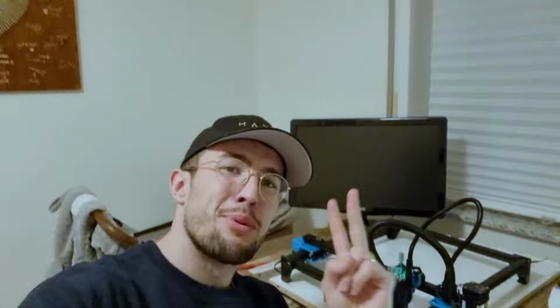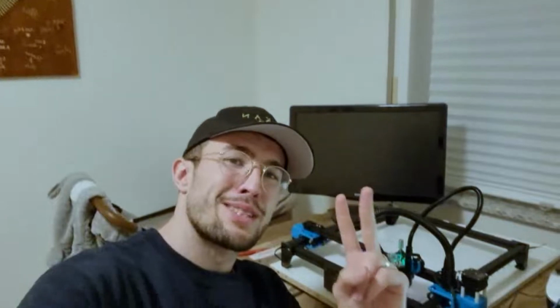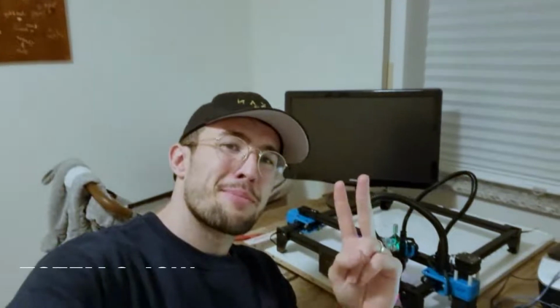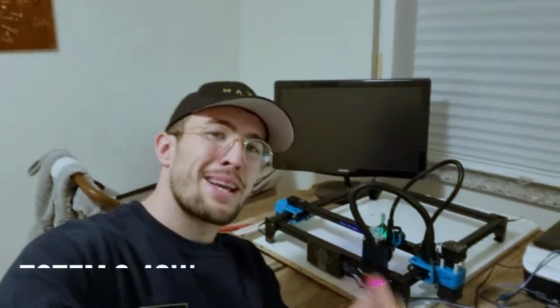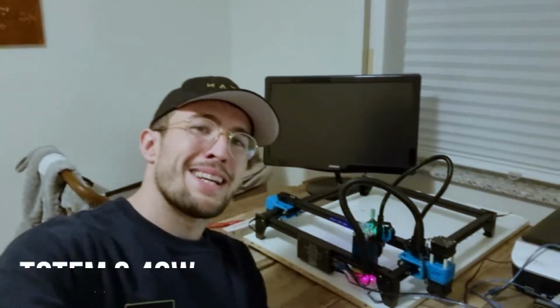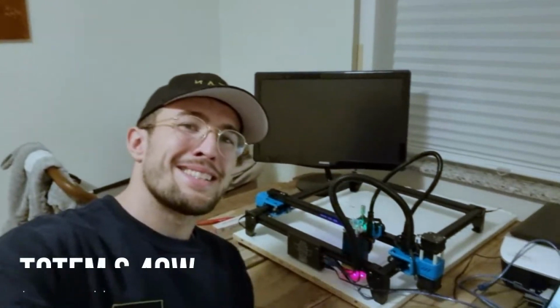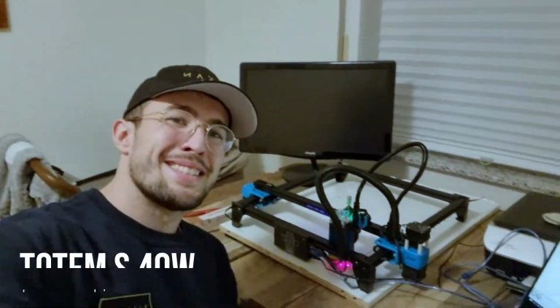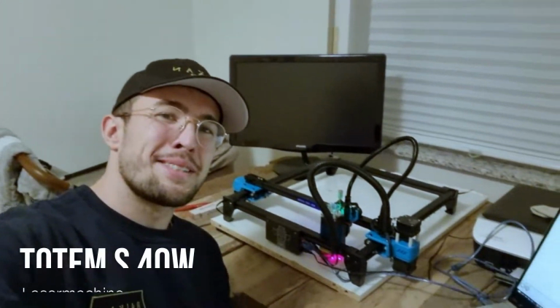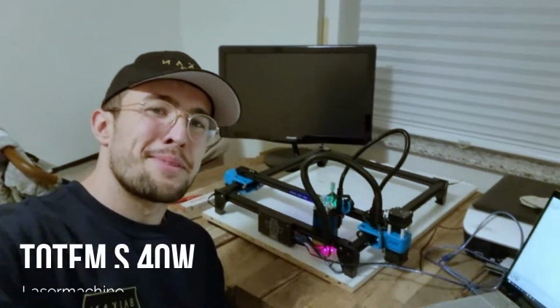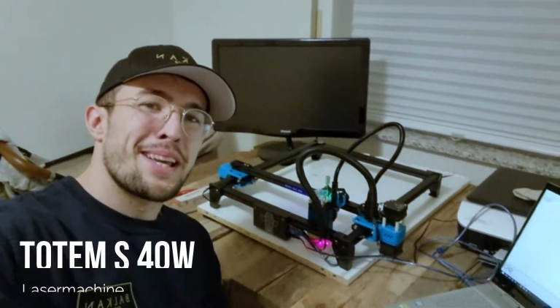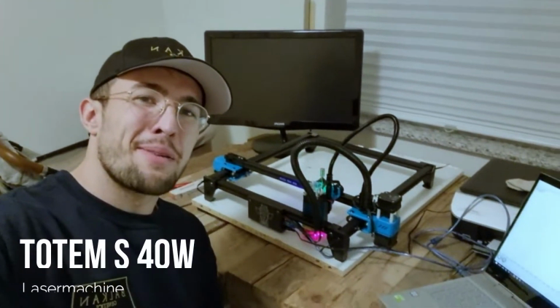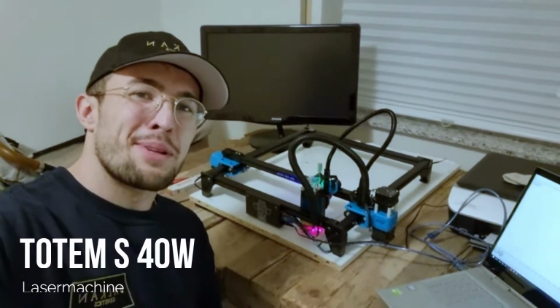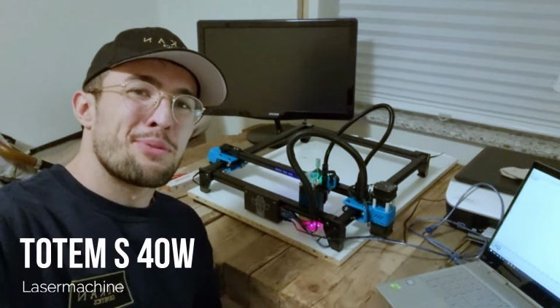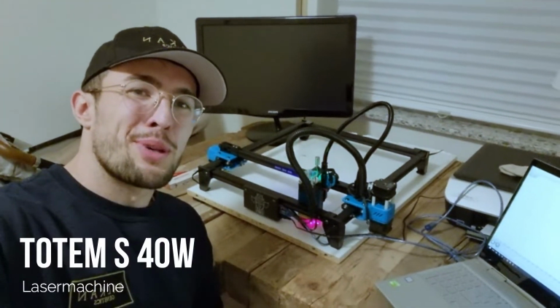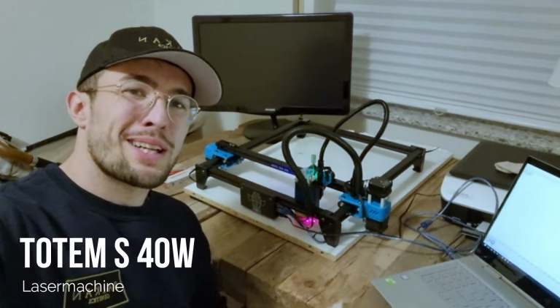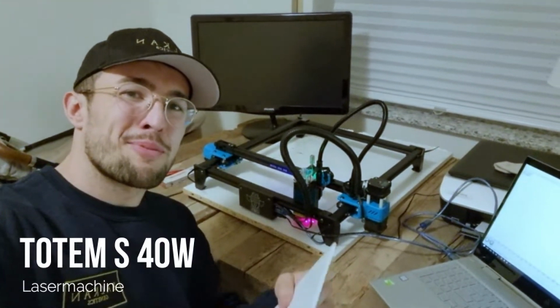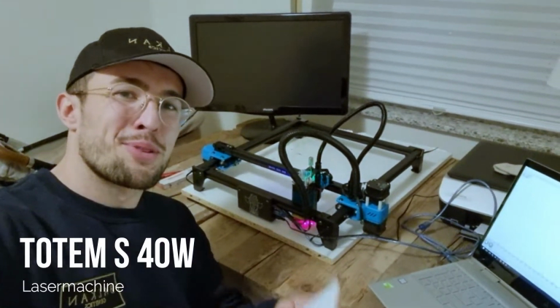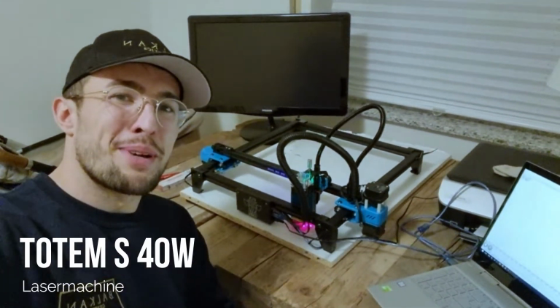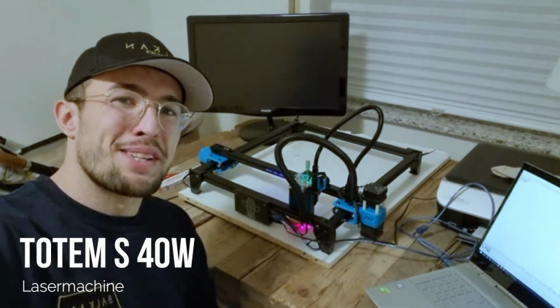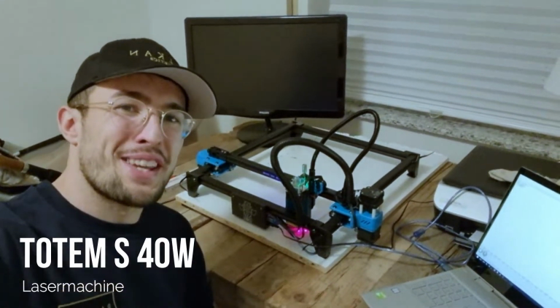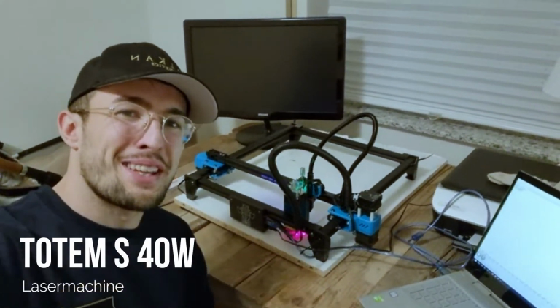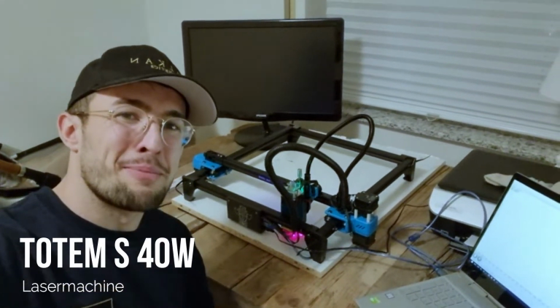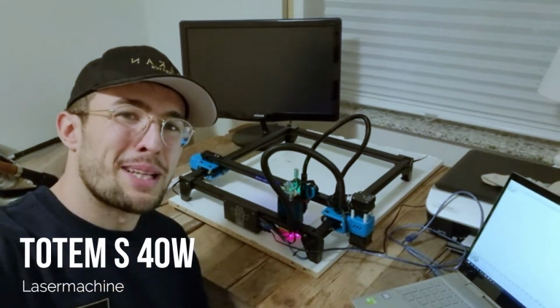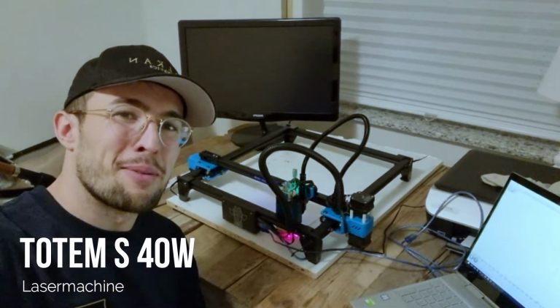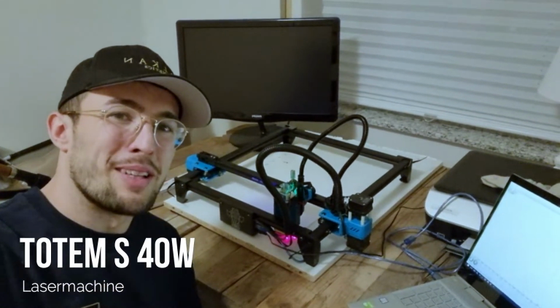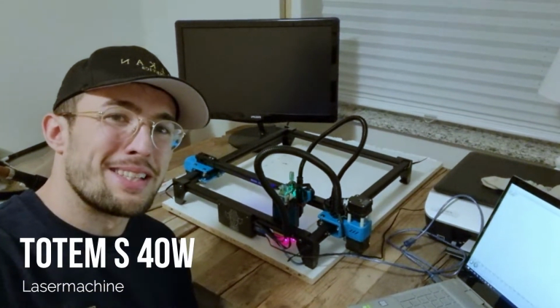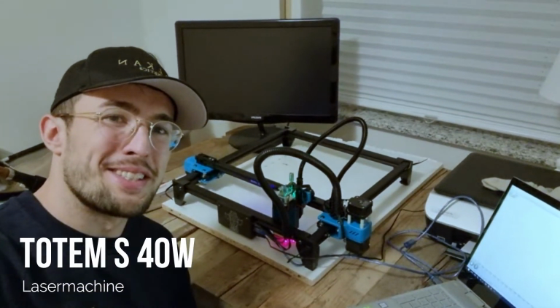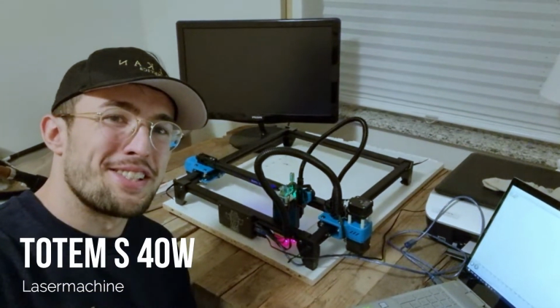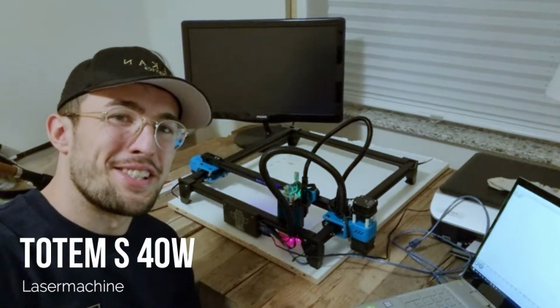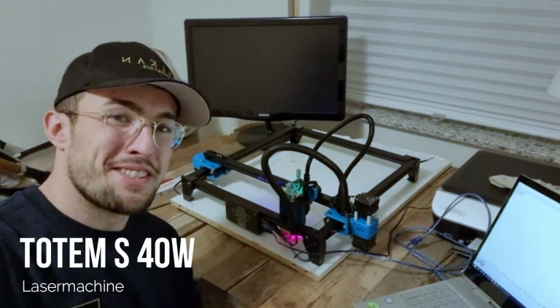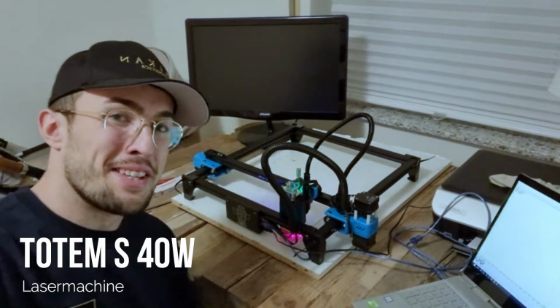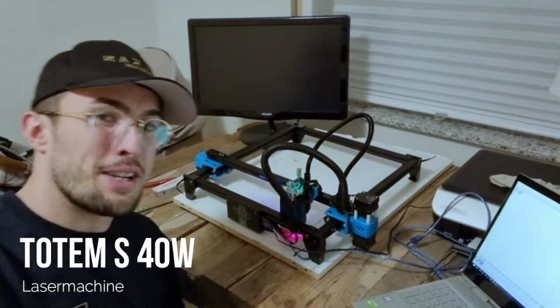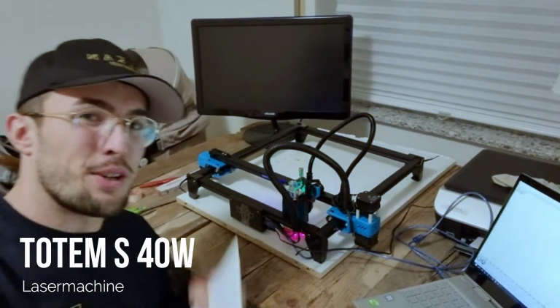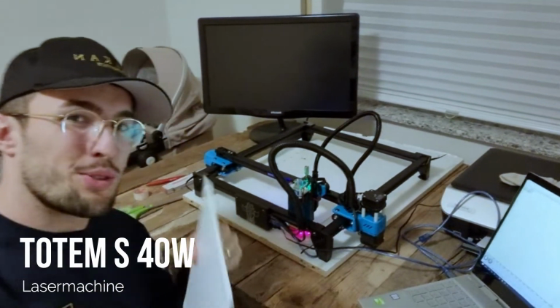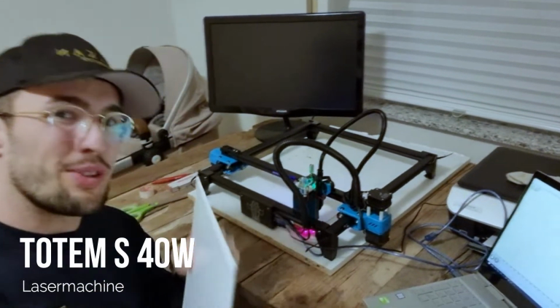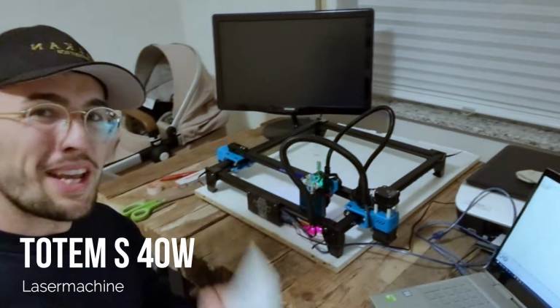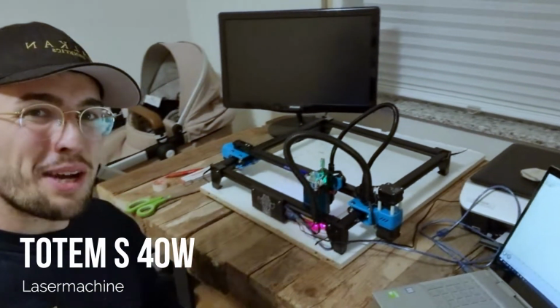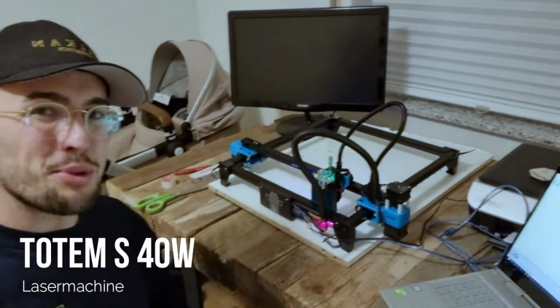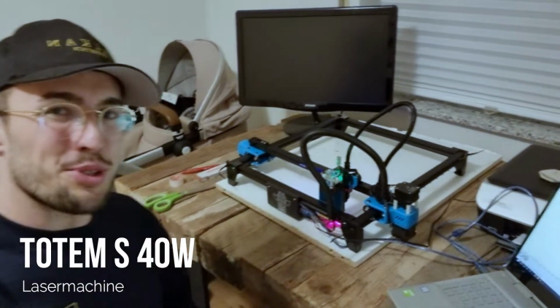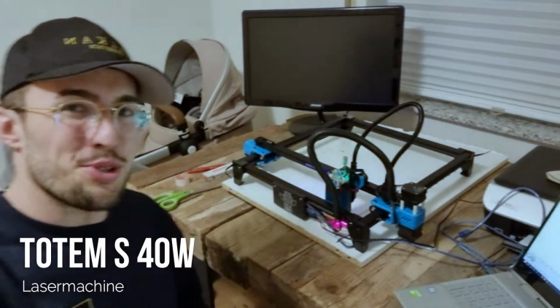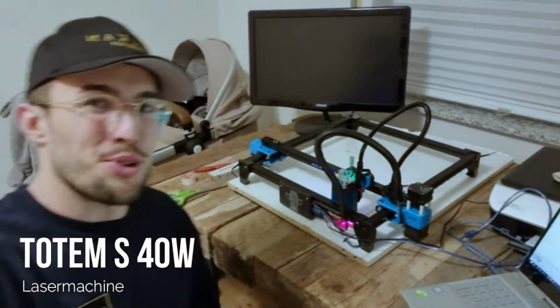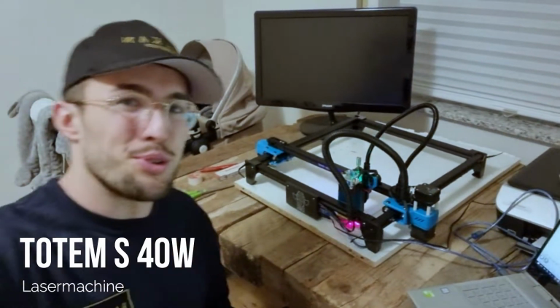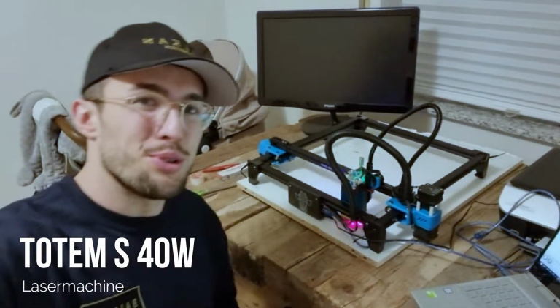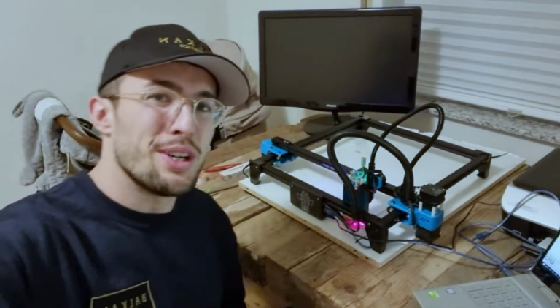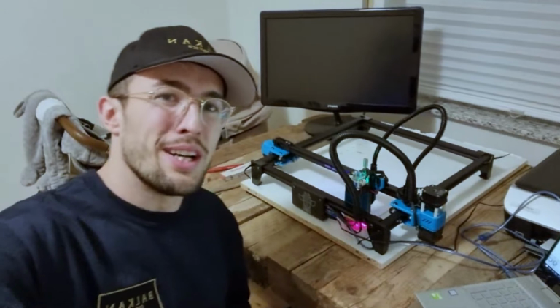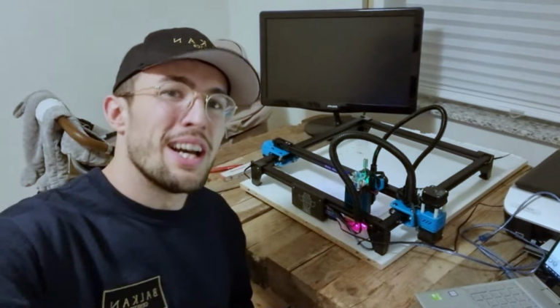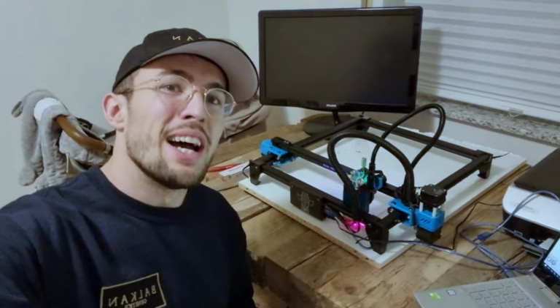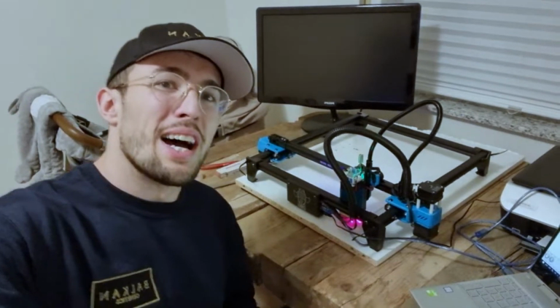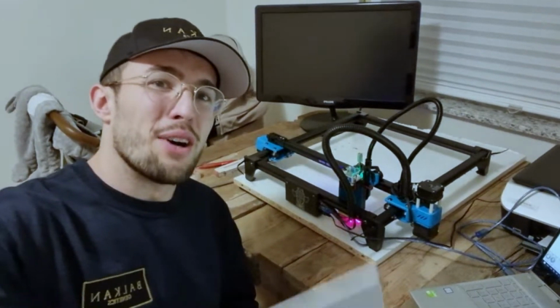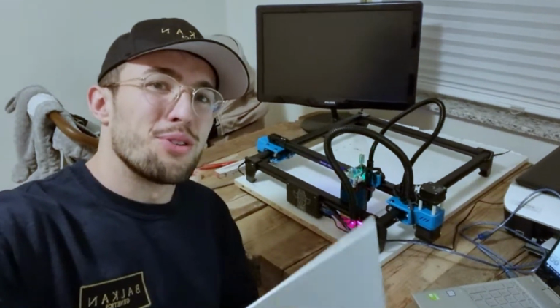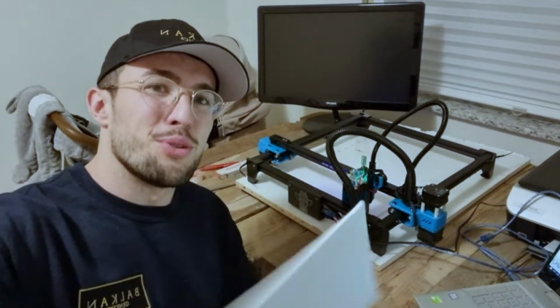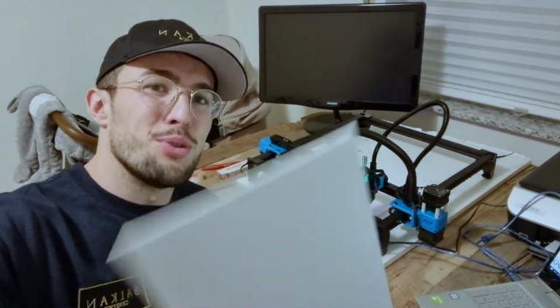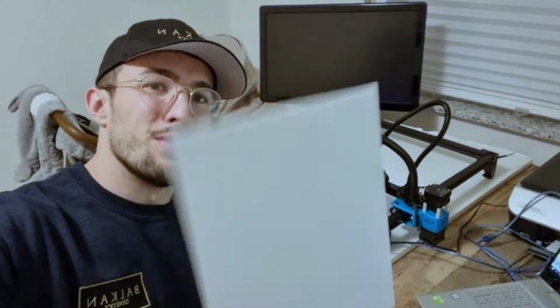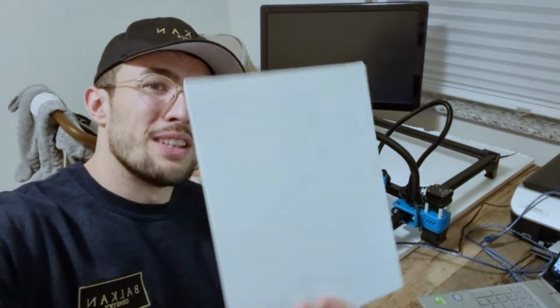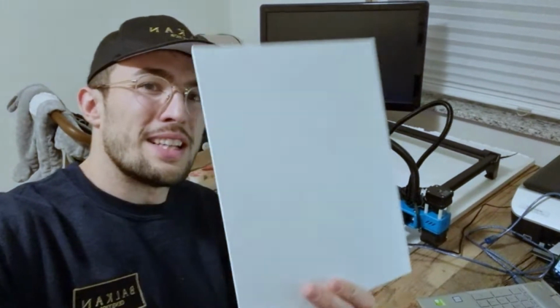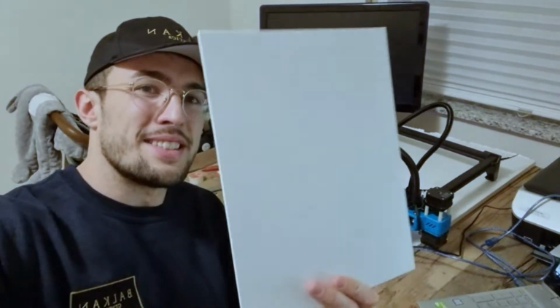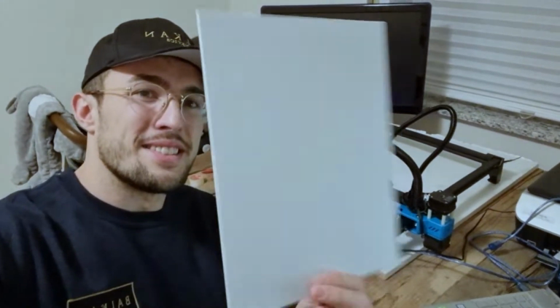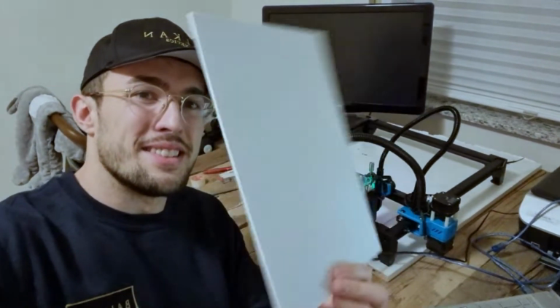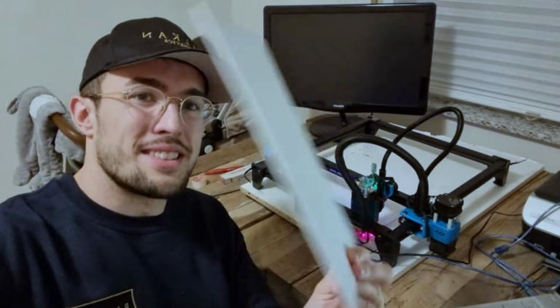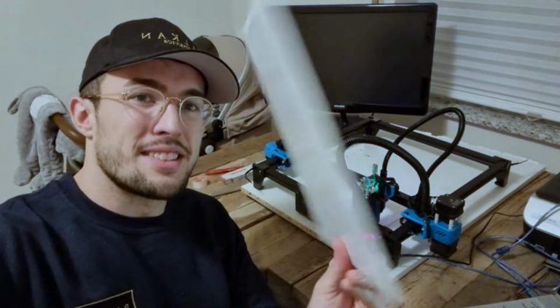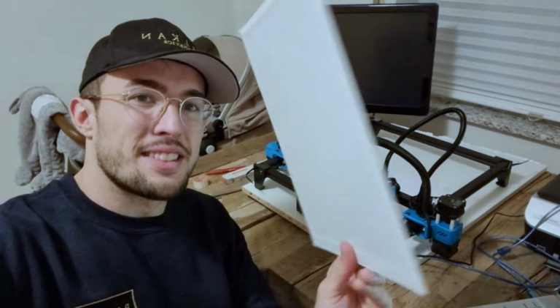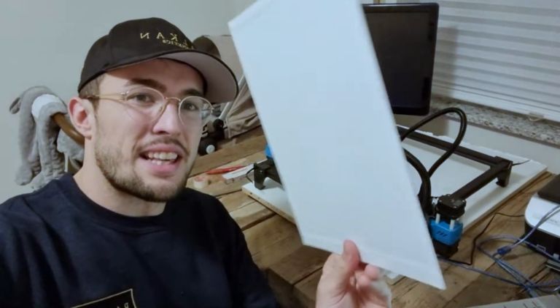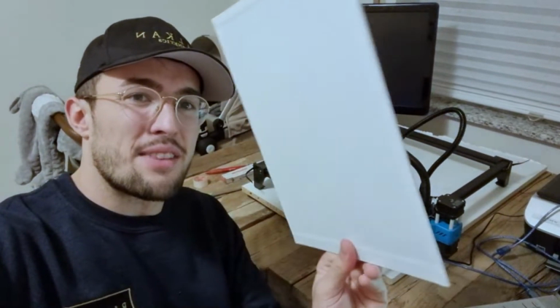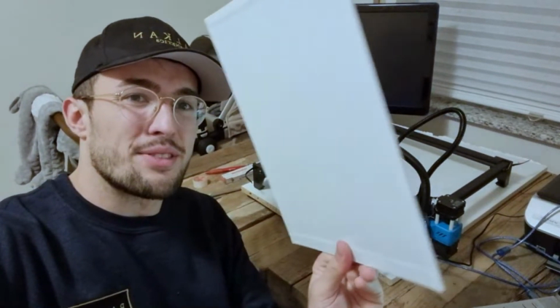What's up guys? It's me Armin. Welcome to my channel Become a Laser Genius. Today I want to show you how to laser this canvas.